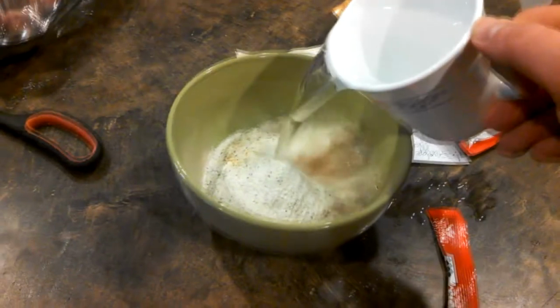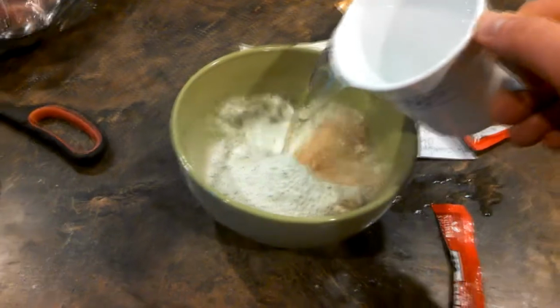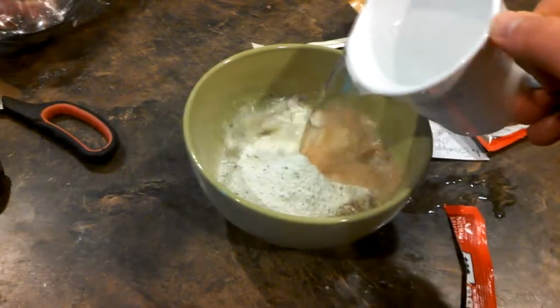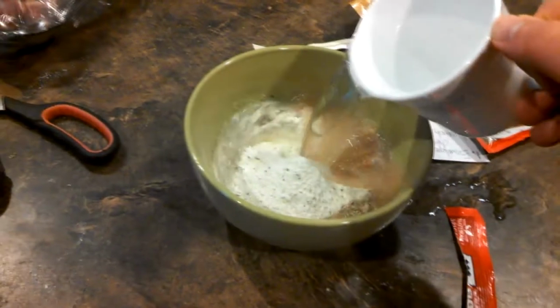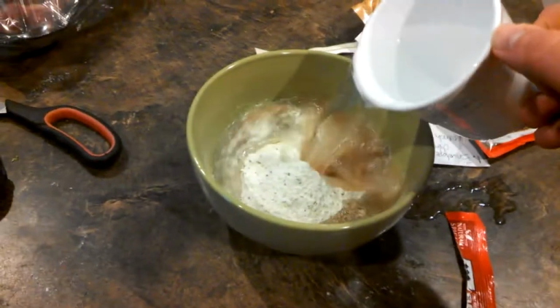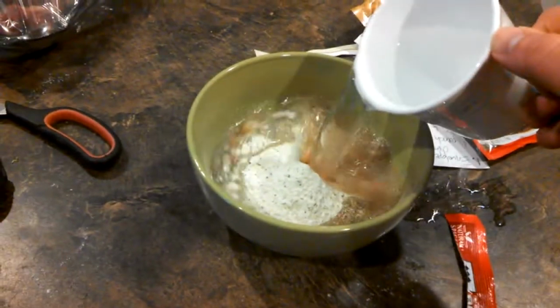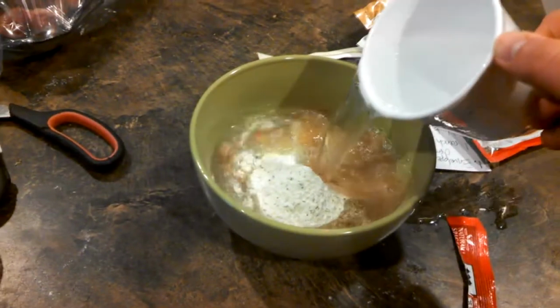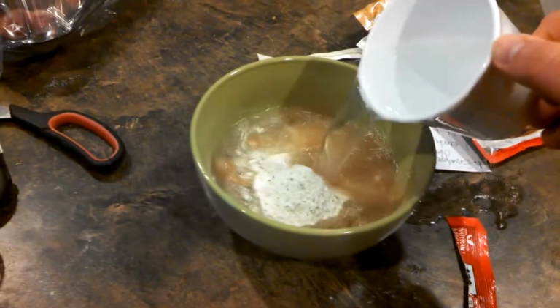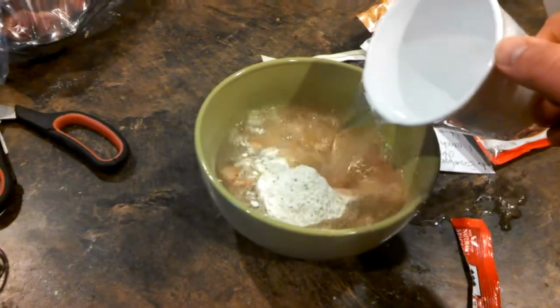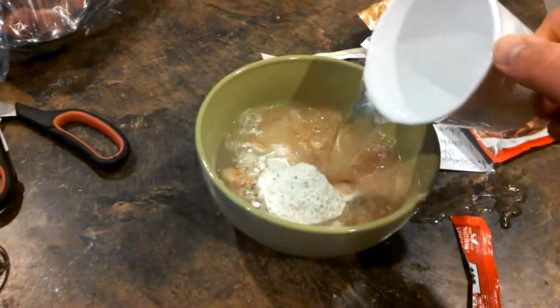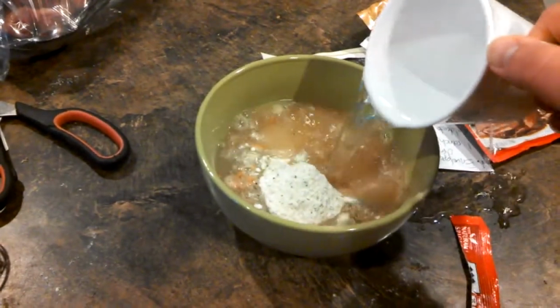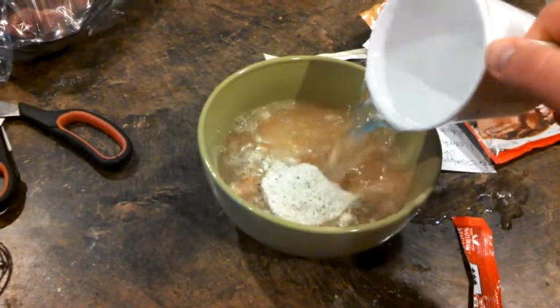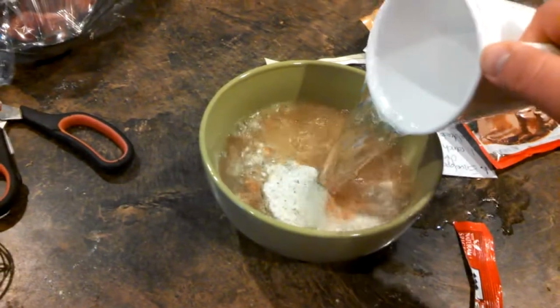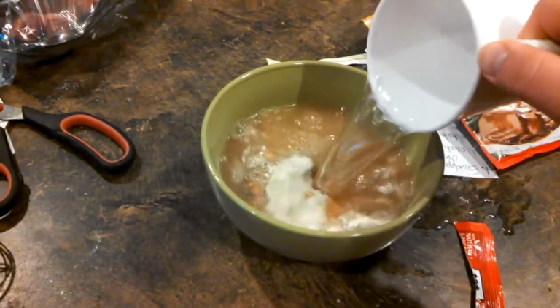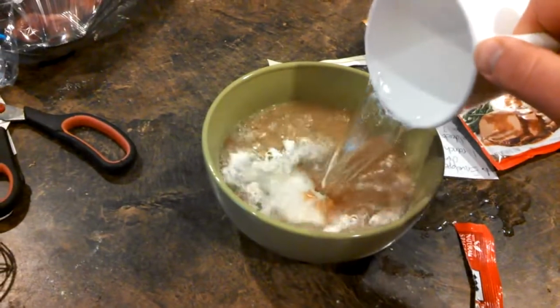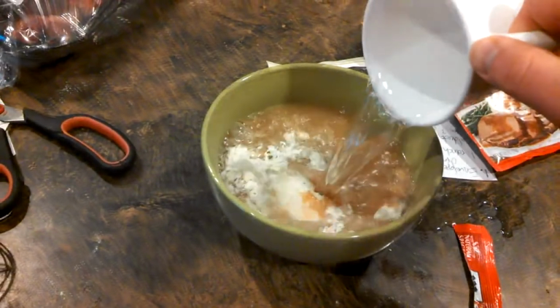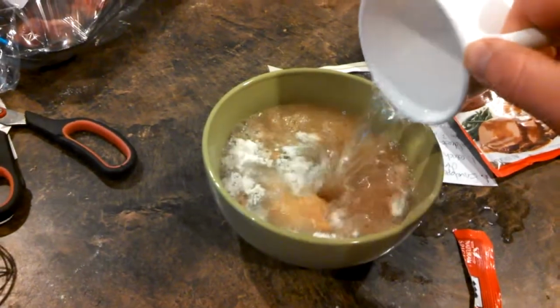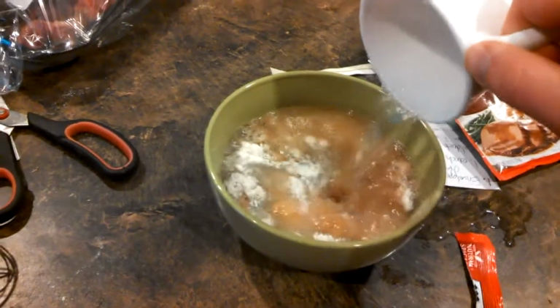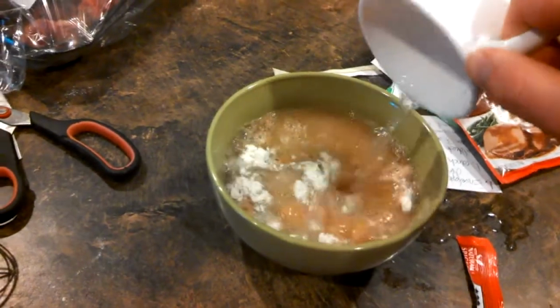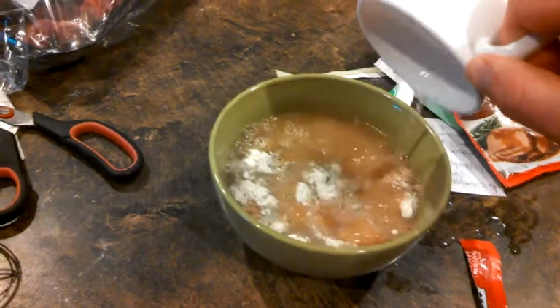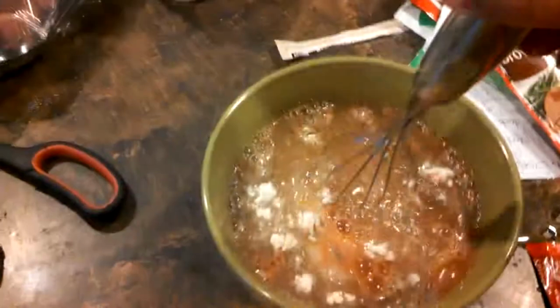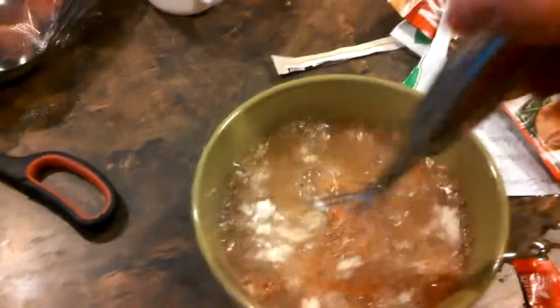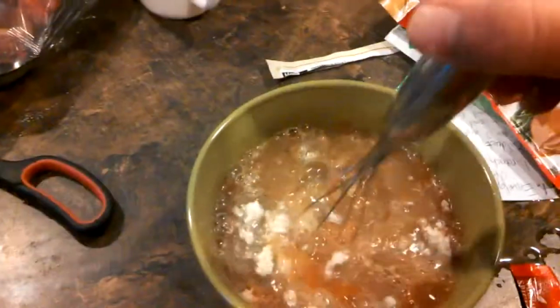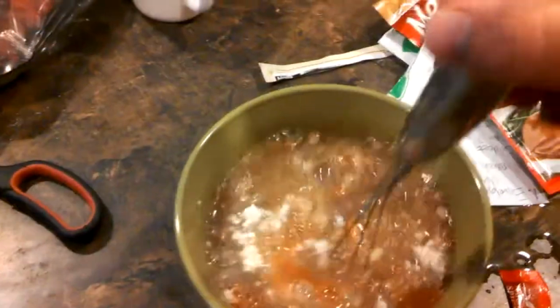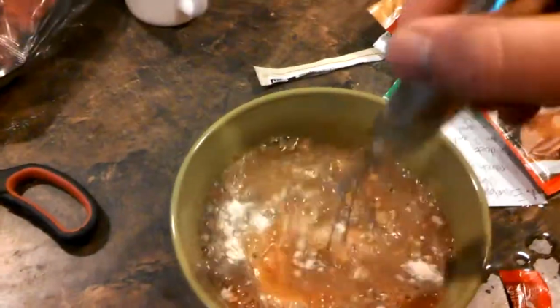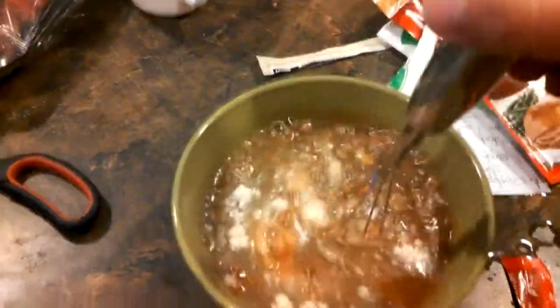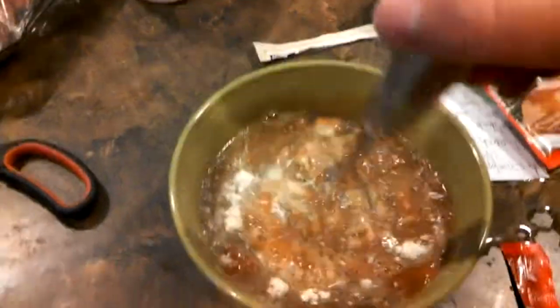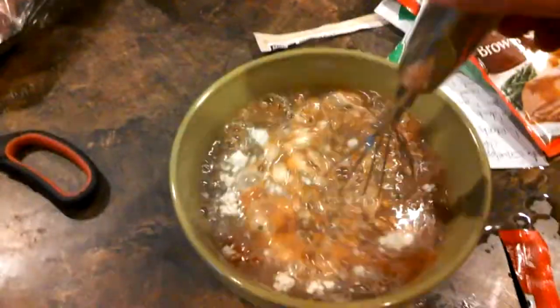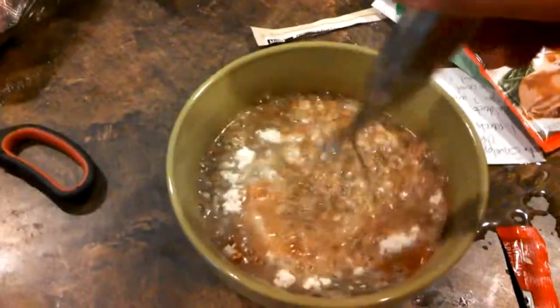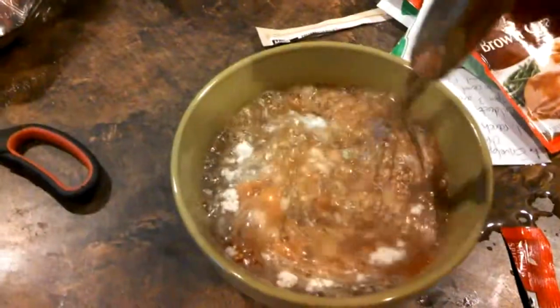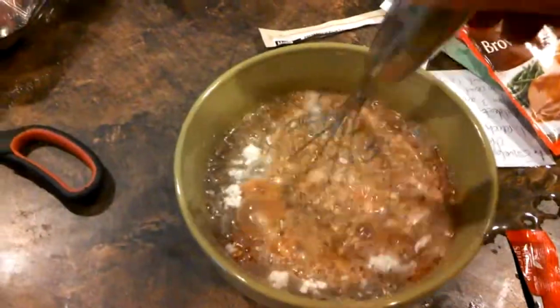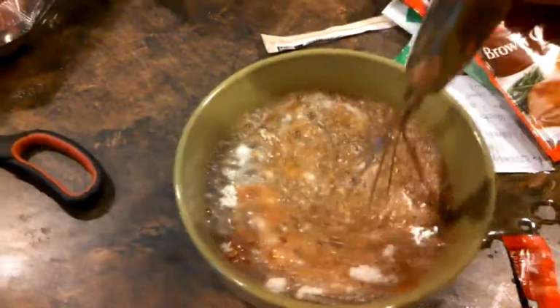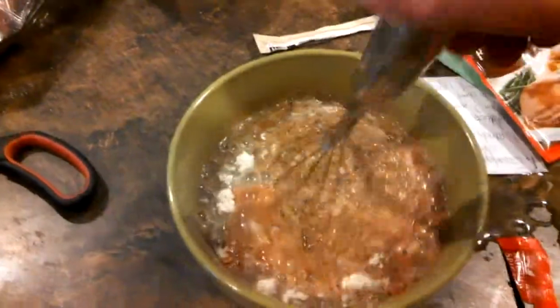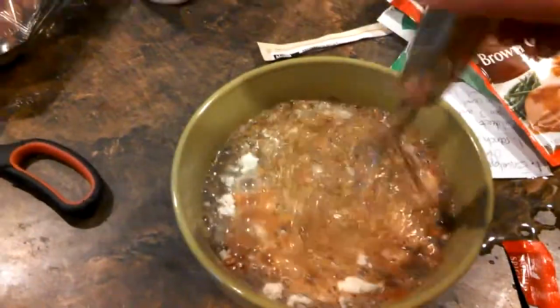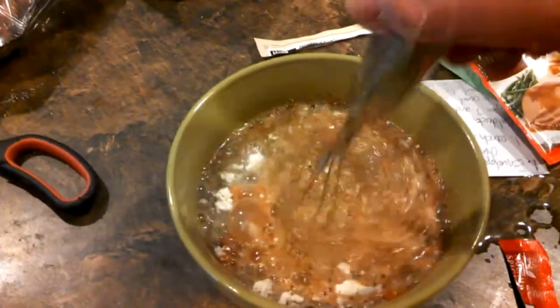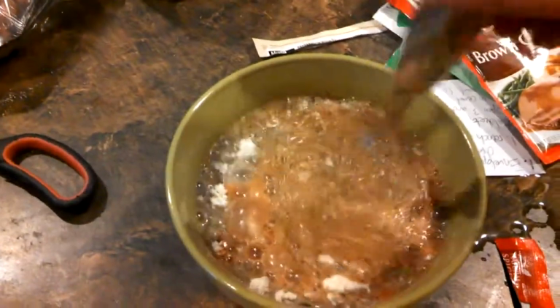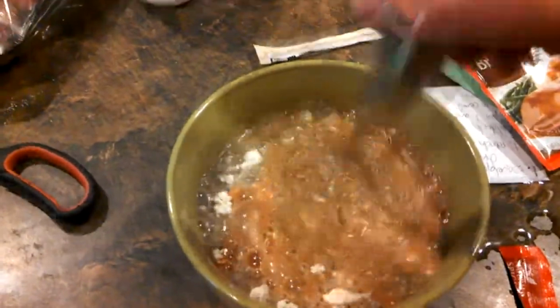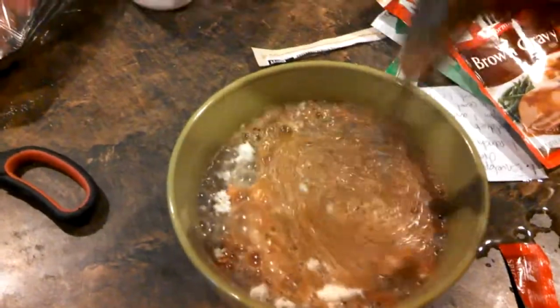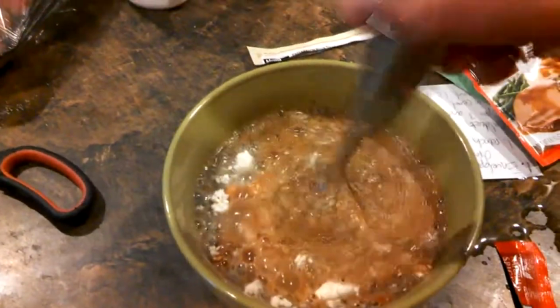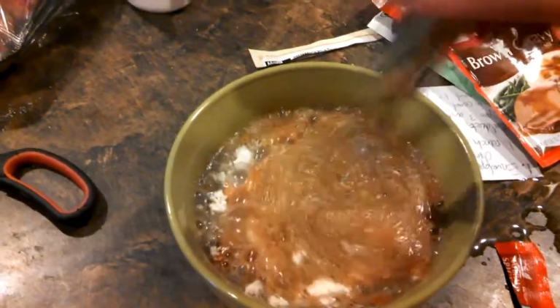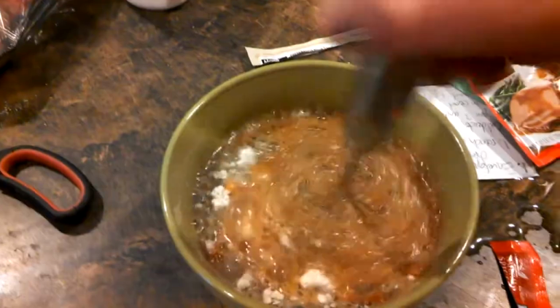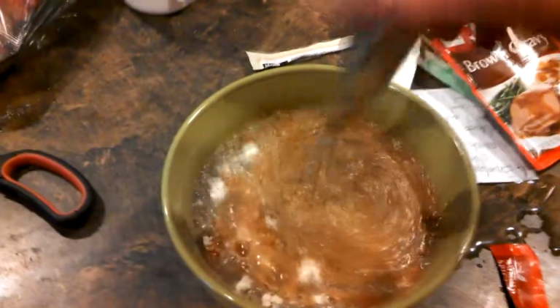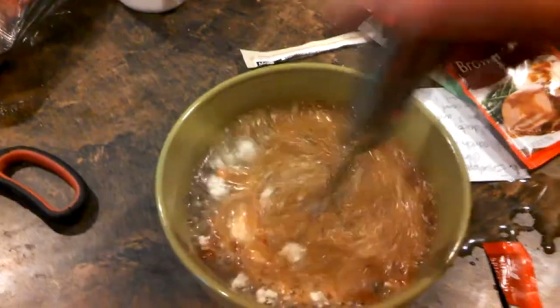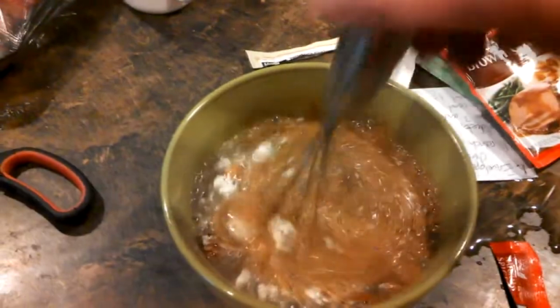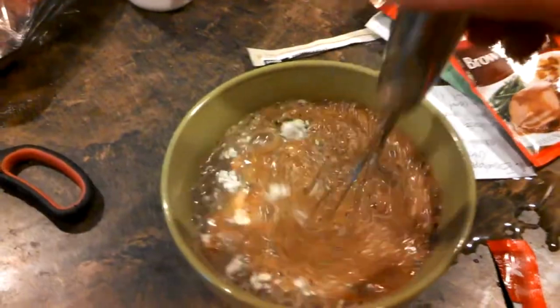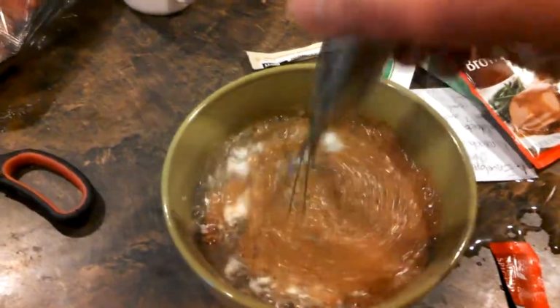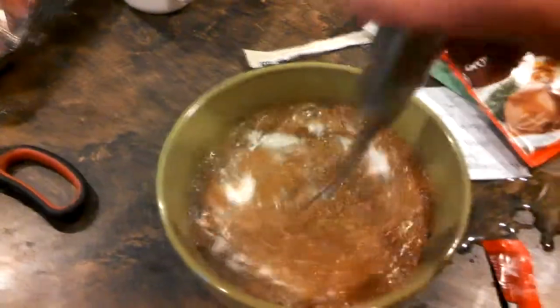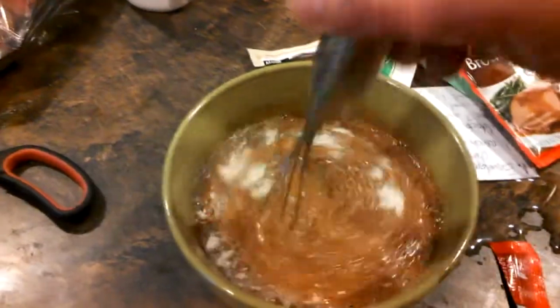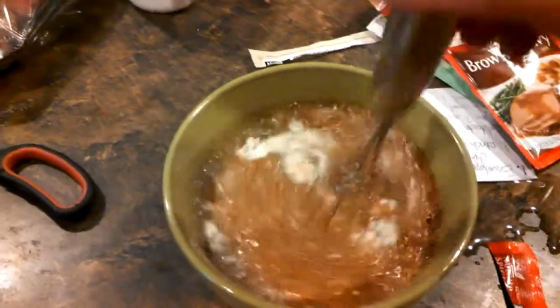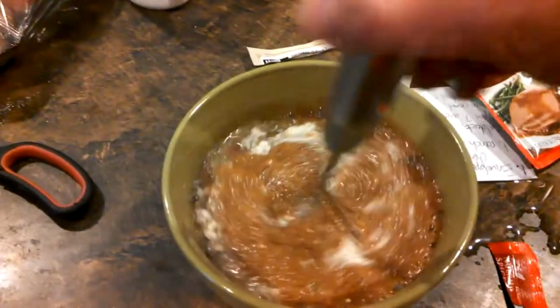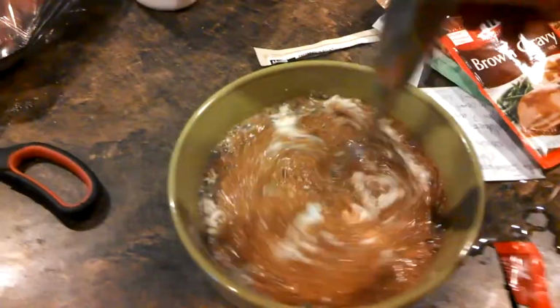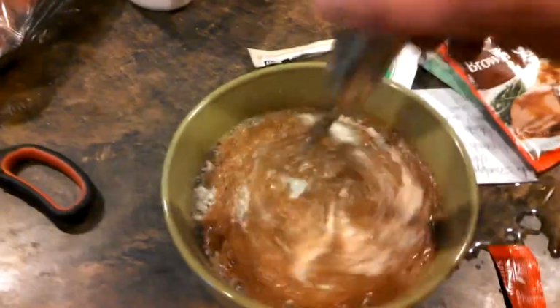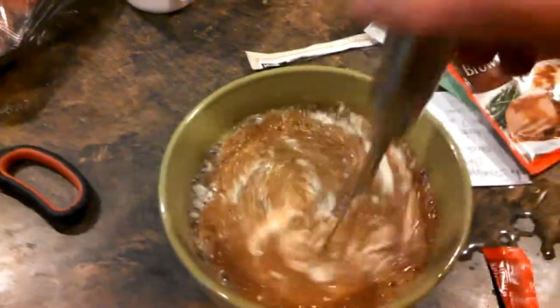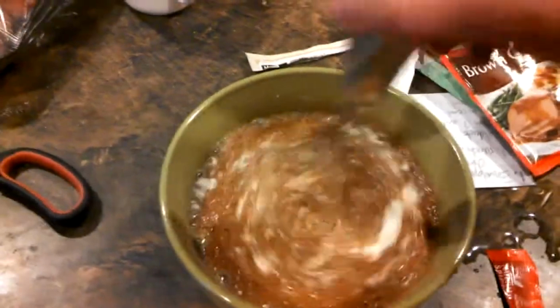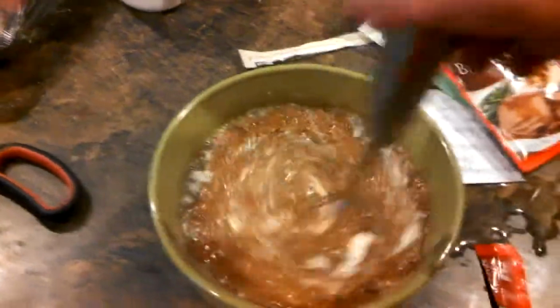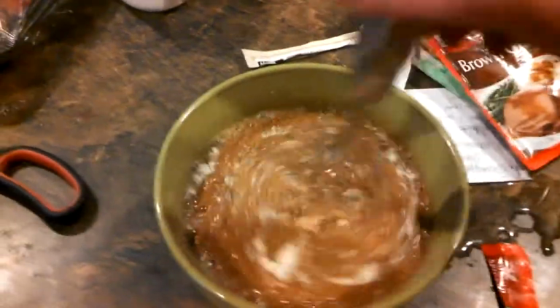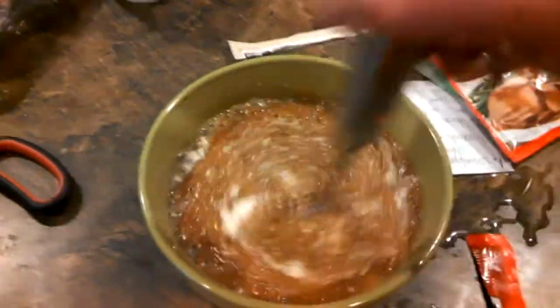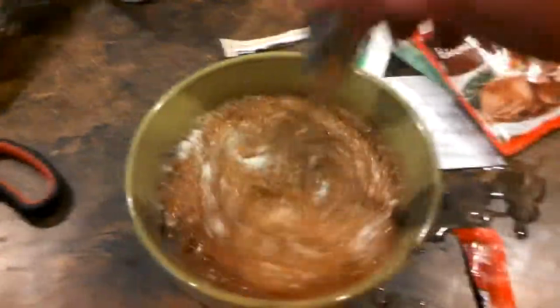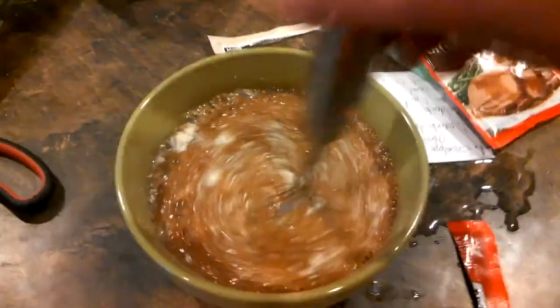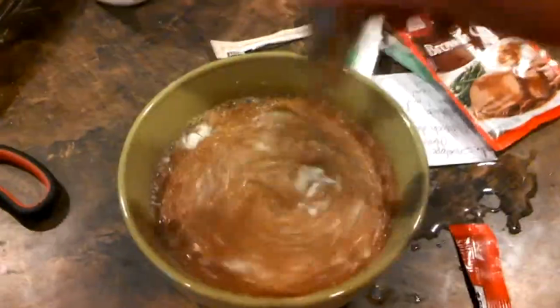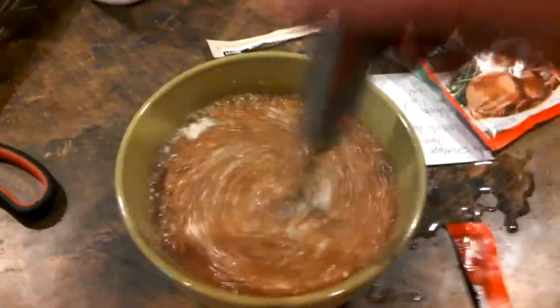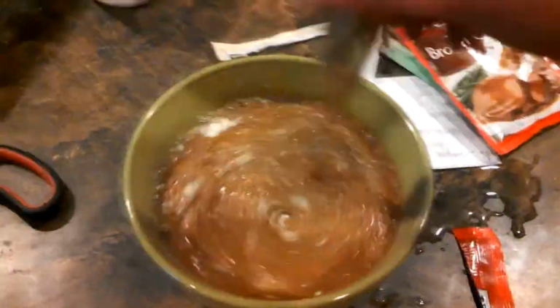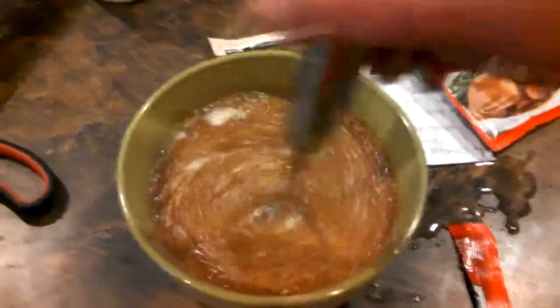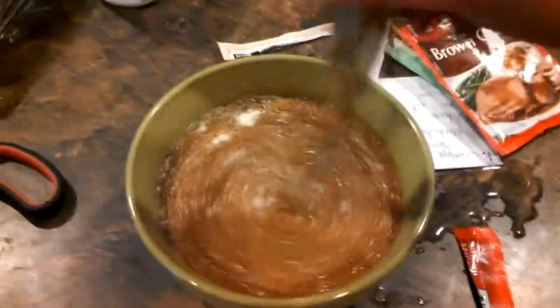Don't go over or else it won't taste good. And then you whisk it together until it becomes completely thick and rich.